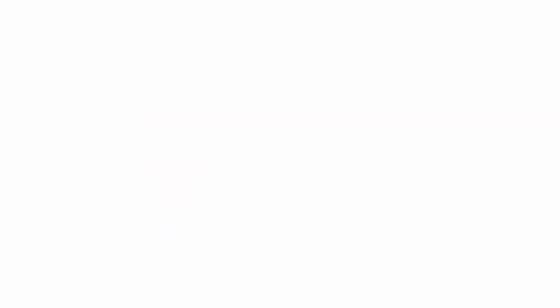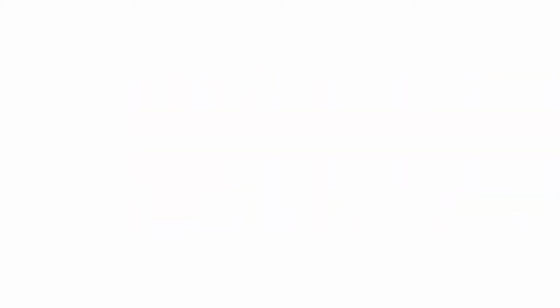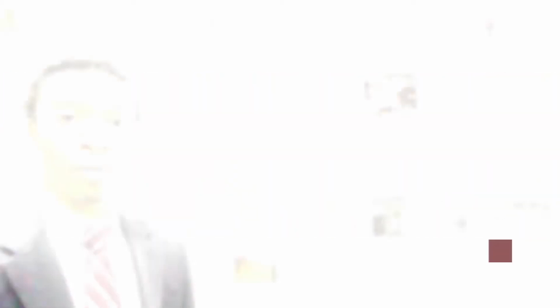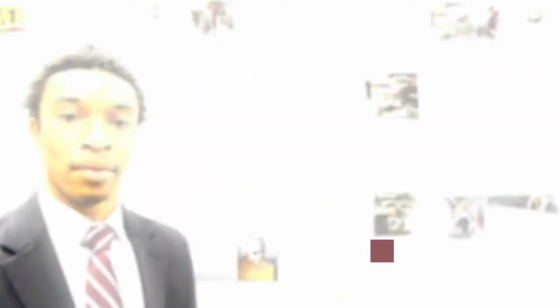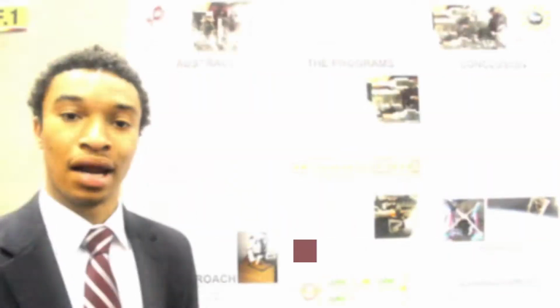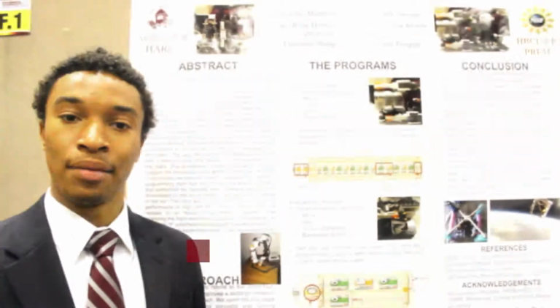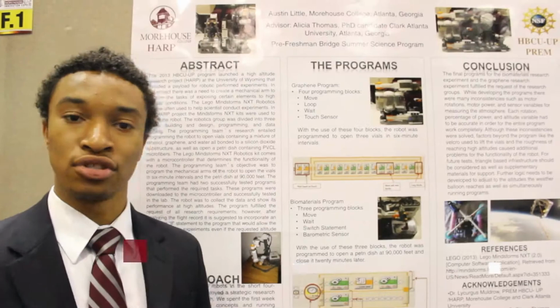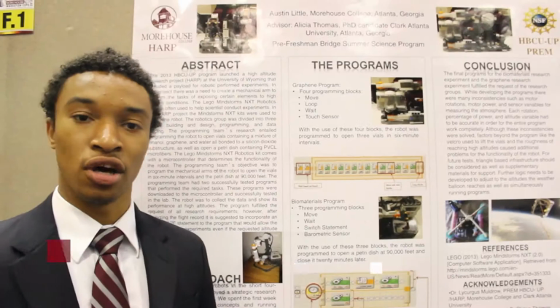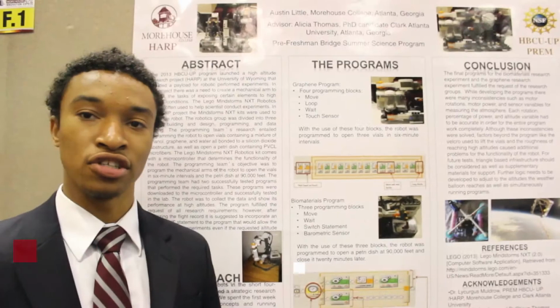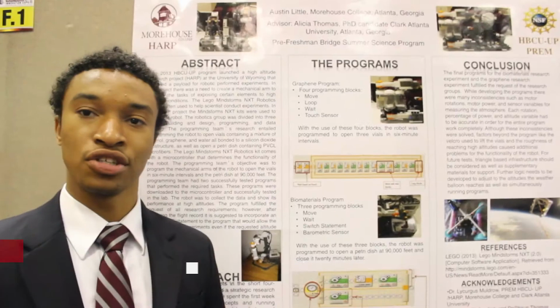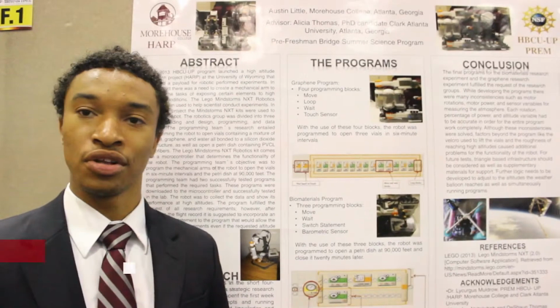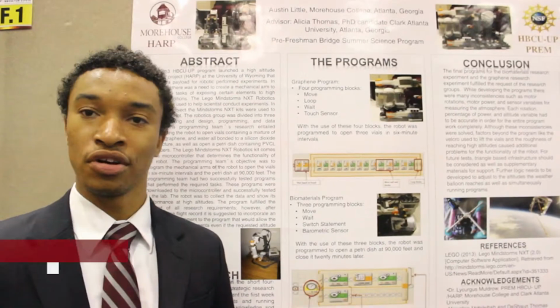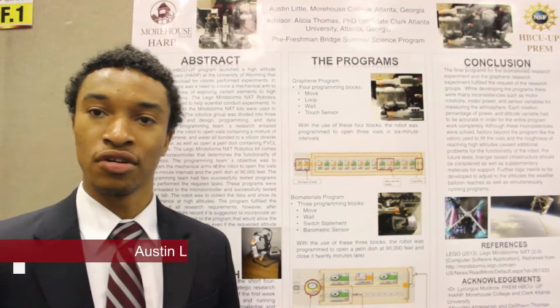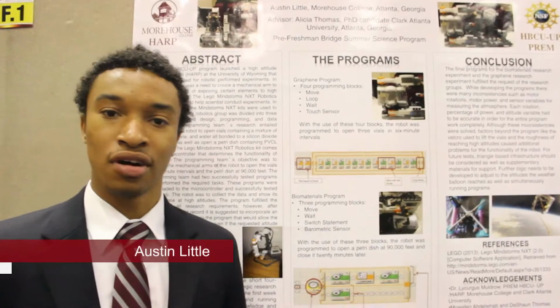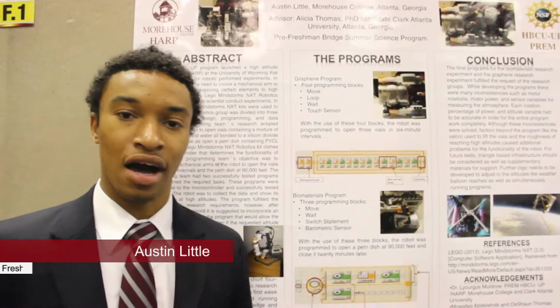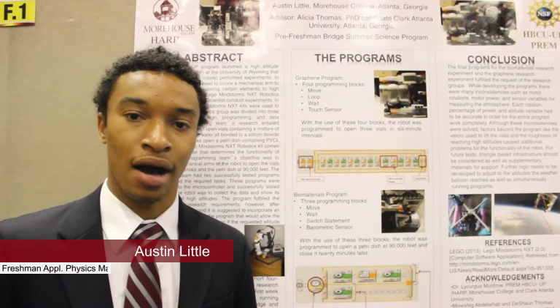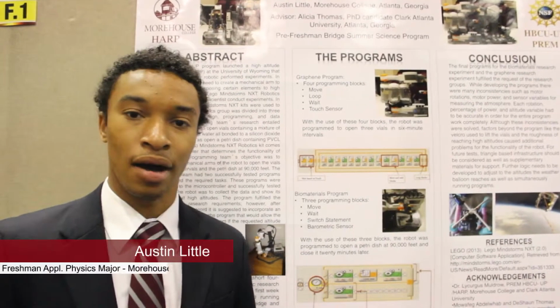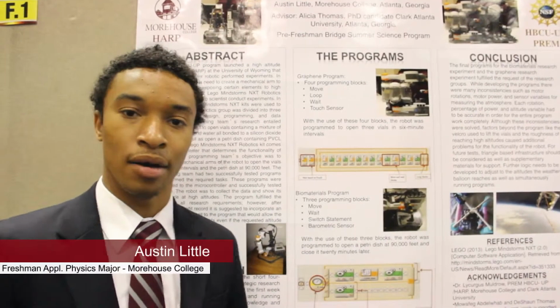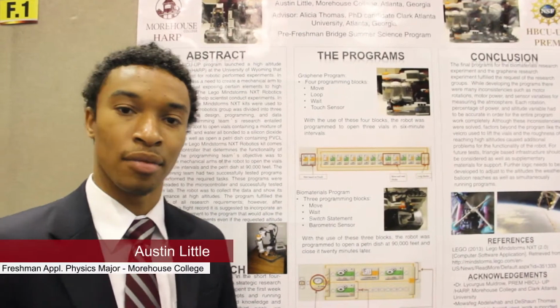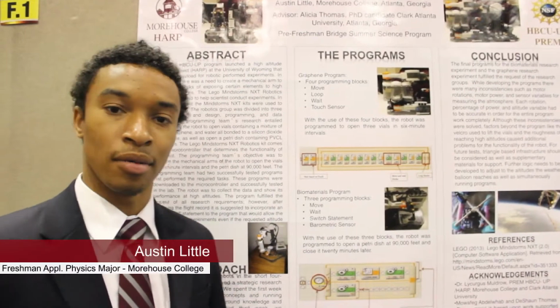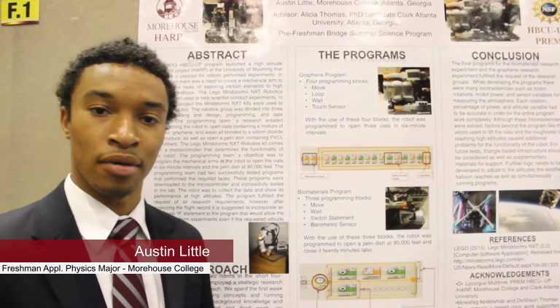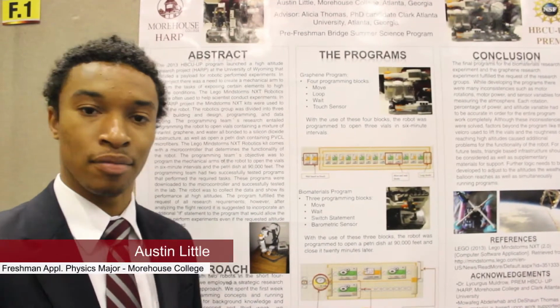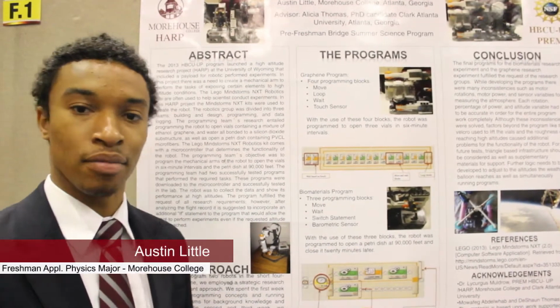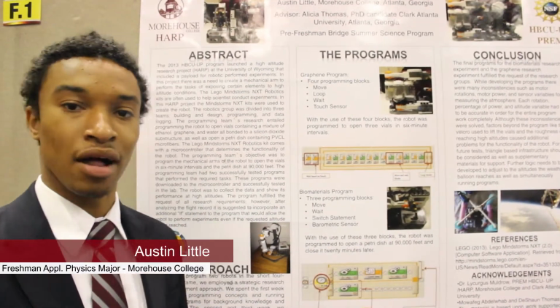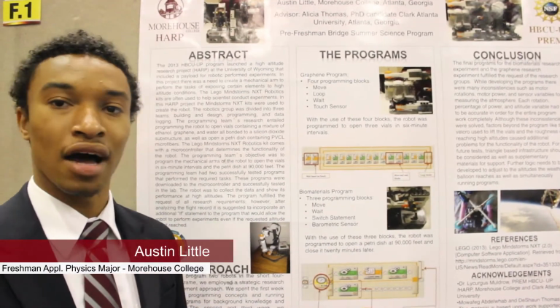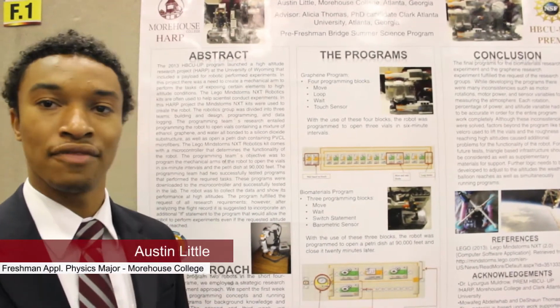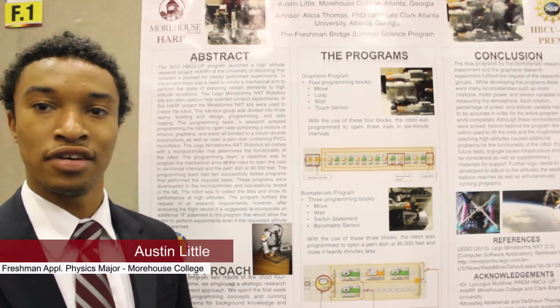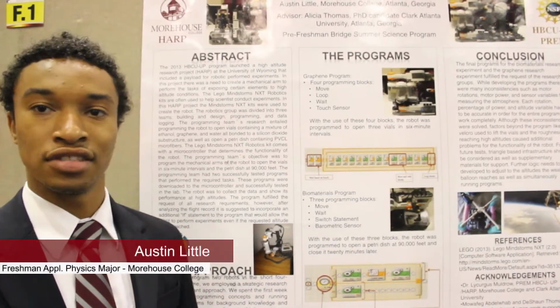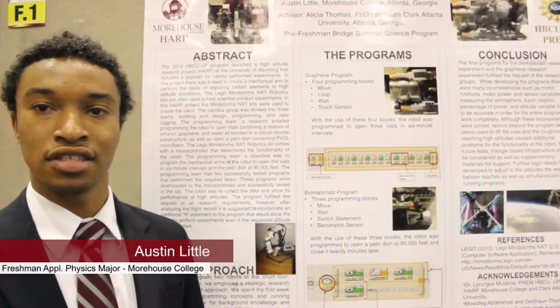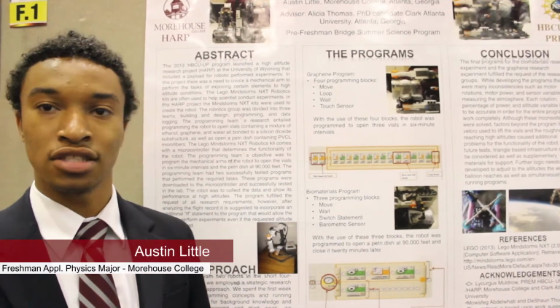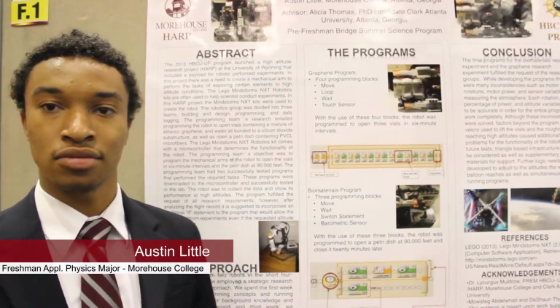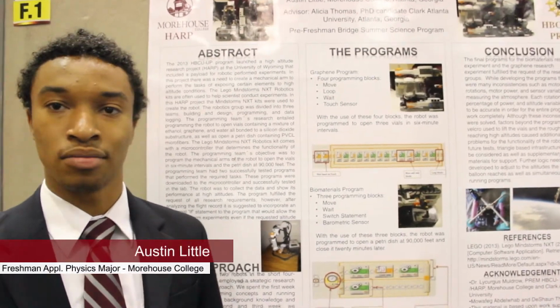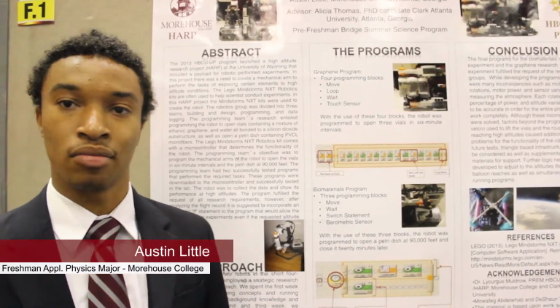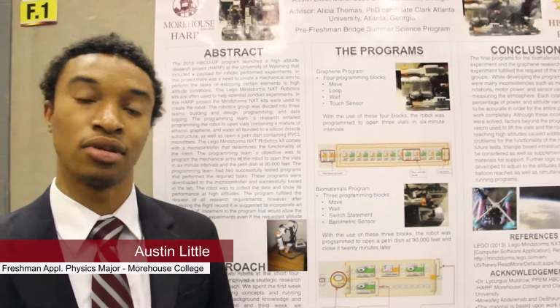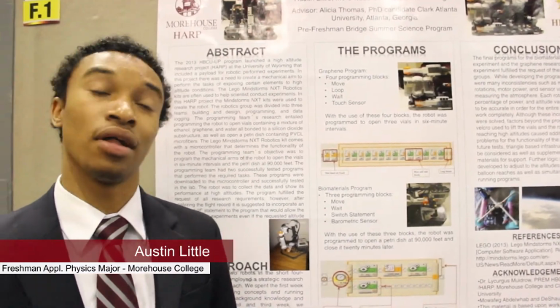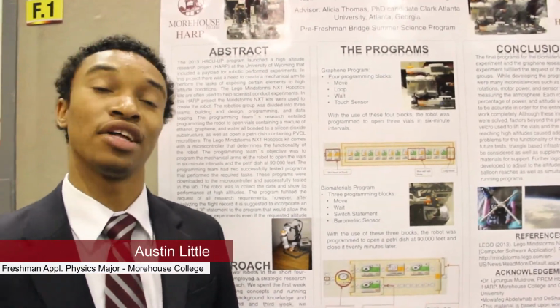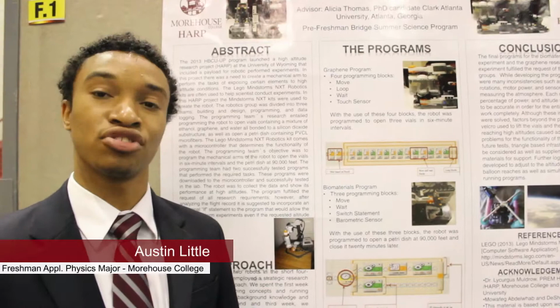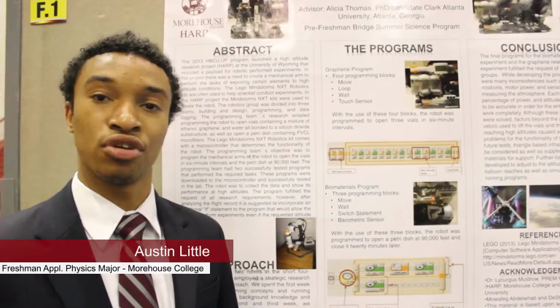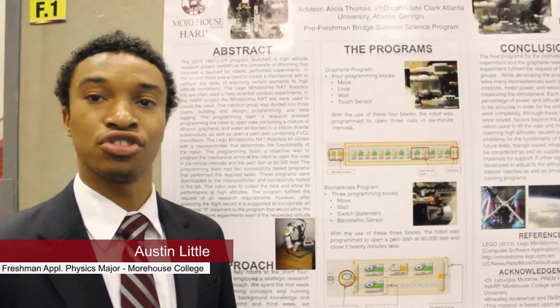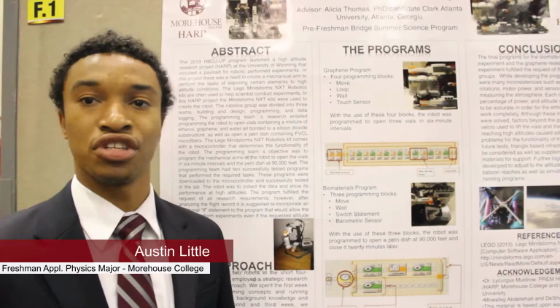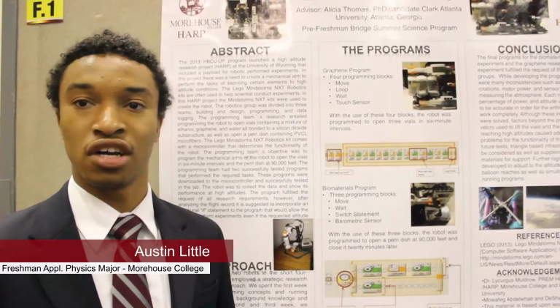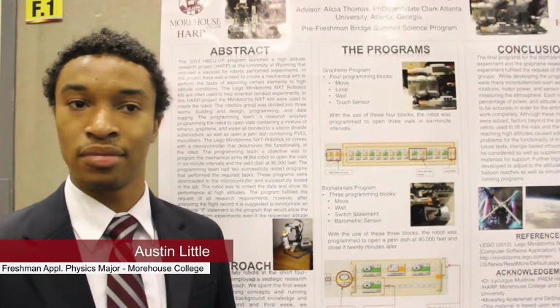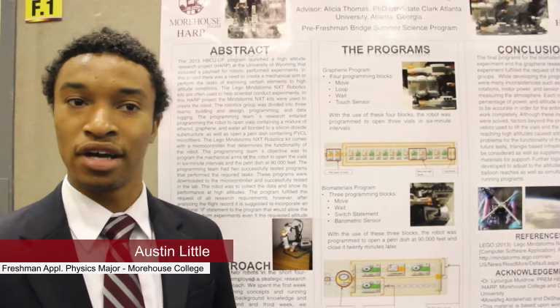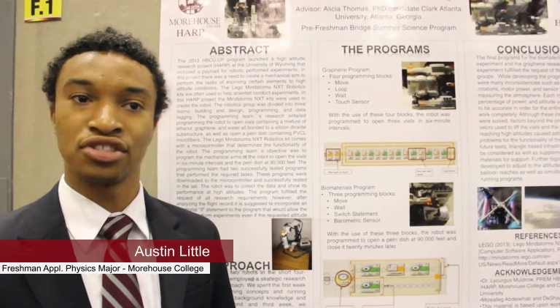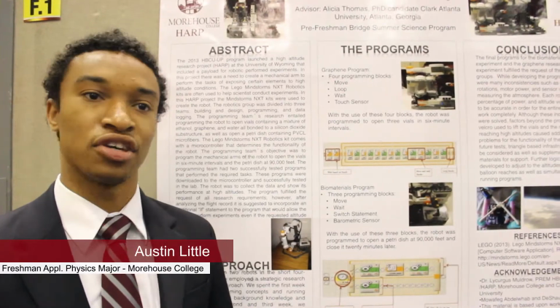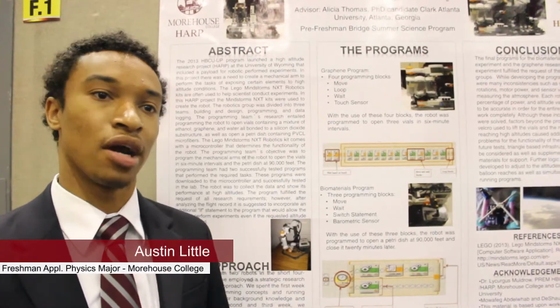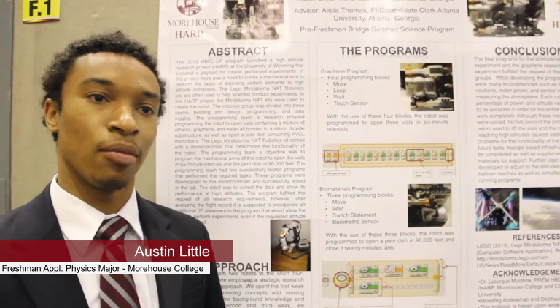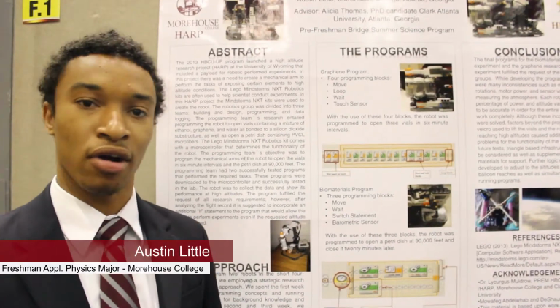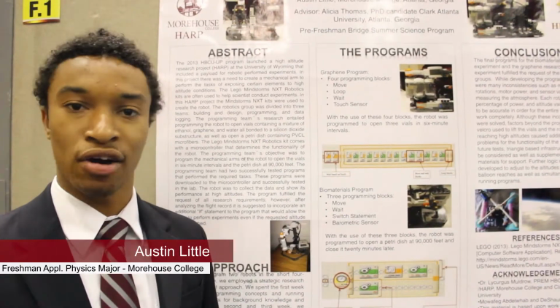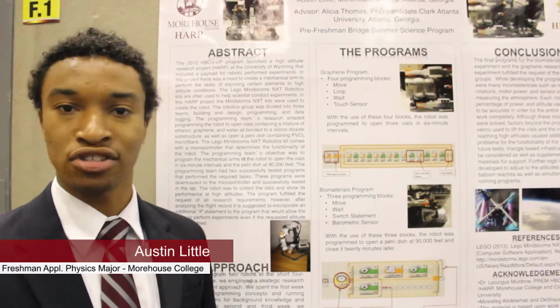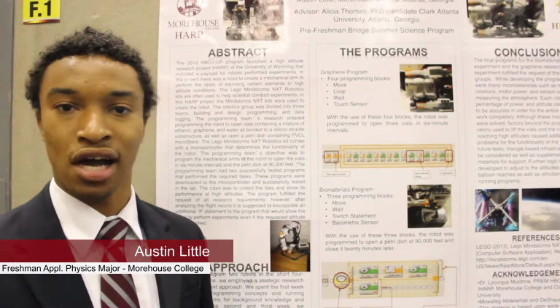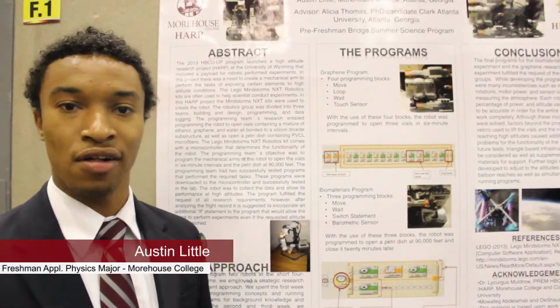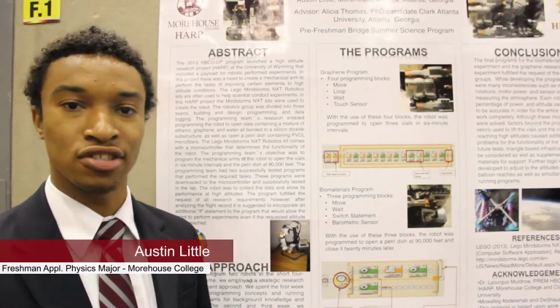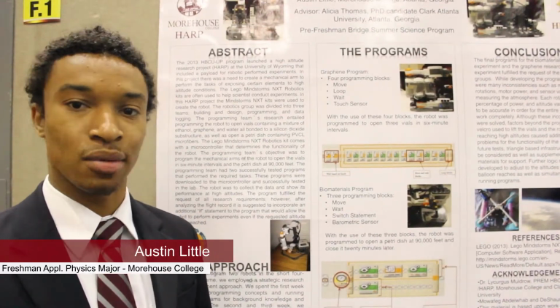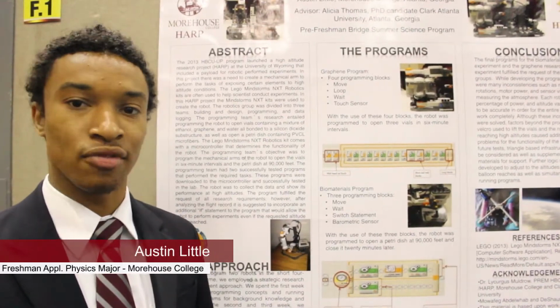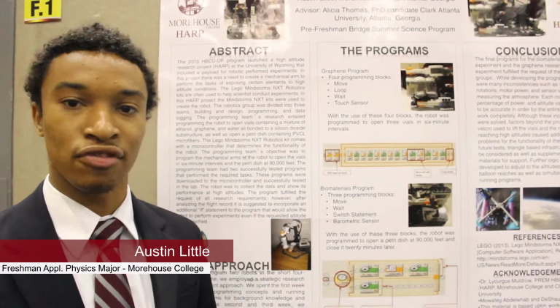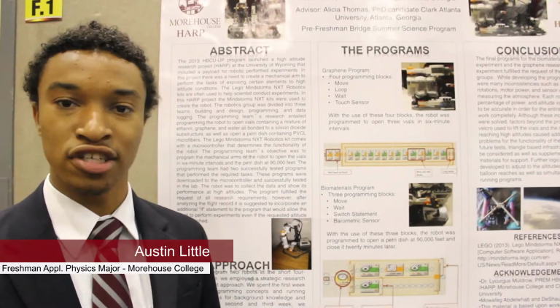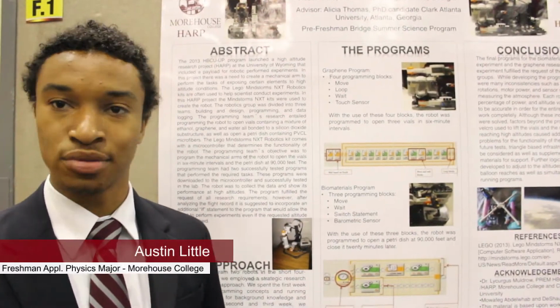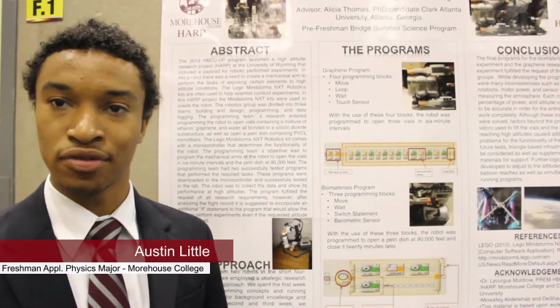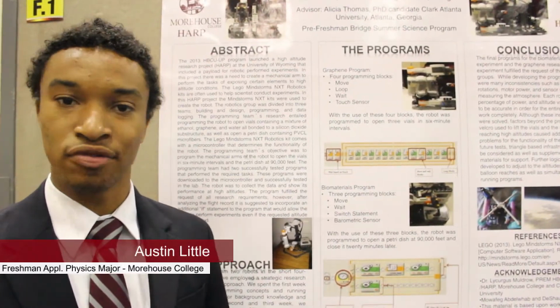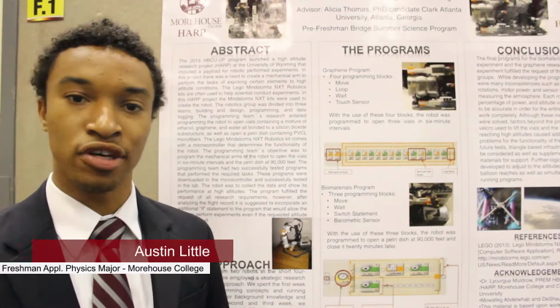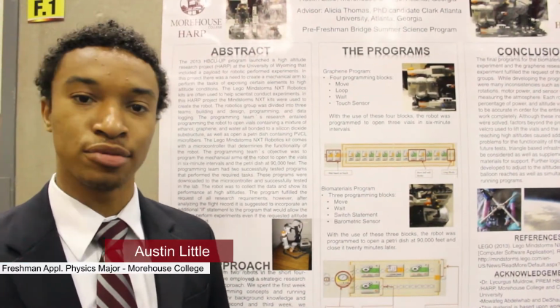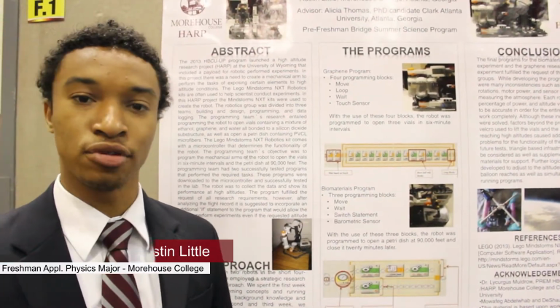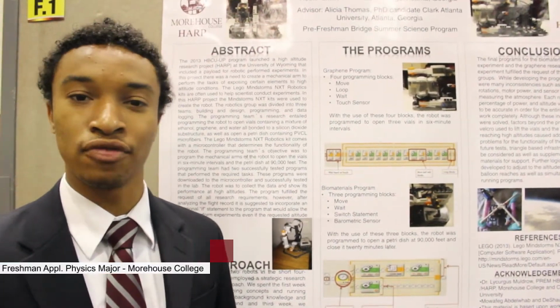My name is Austin Little. I'm an applied physics electrical engineering major here at Morehouse College. I'm a freshman from West Virginia.